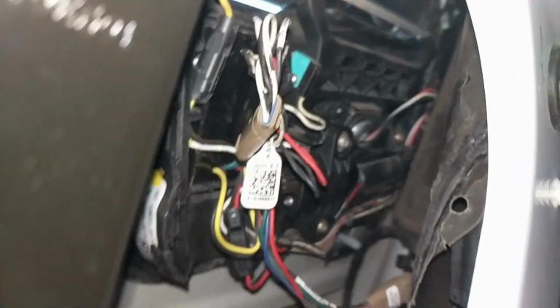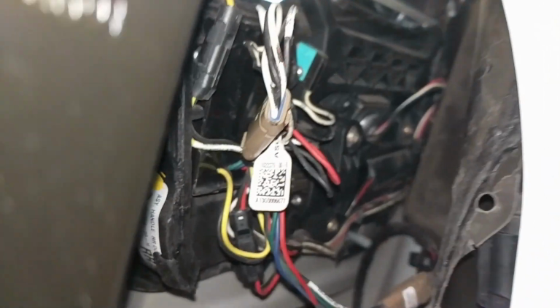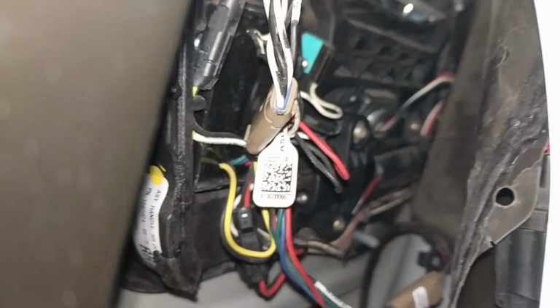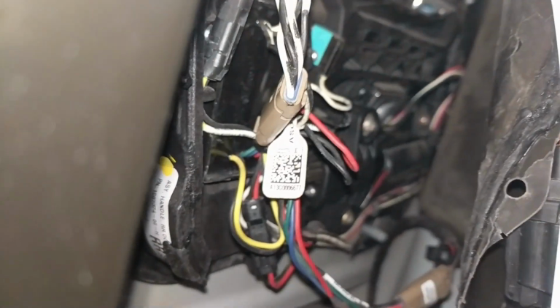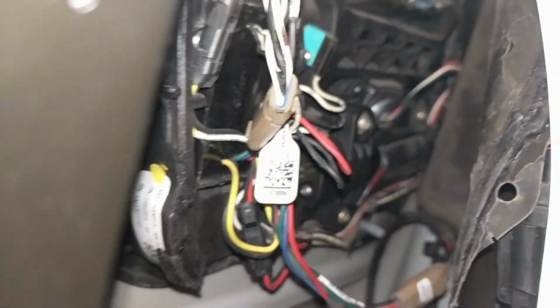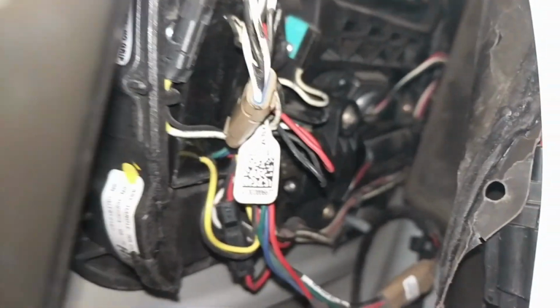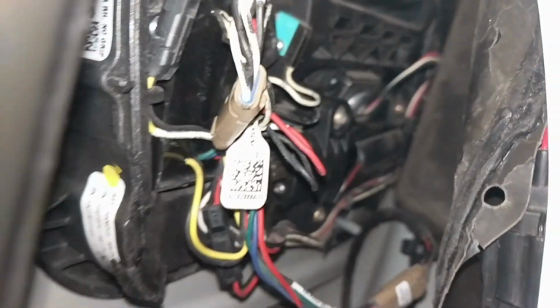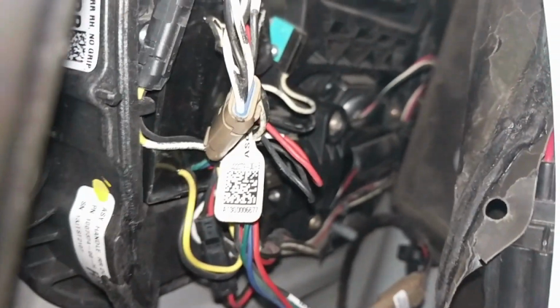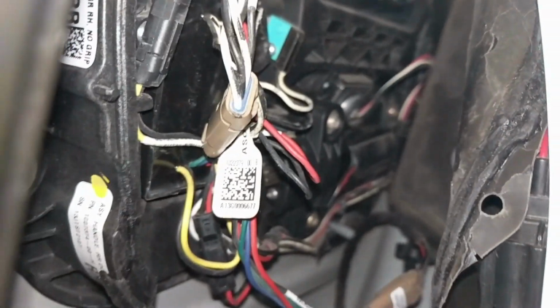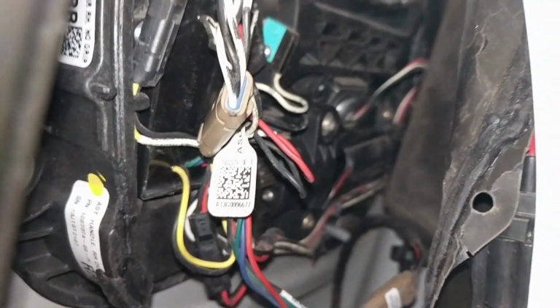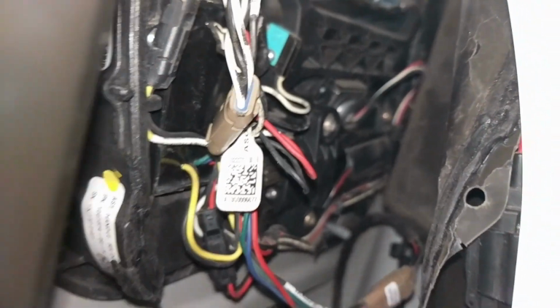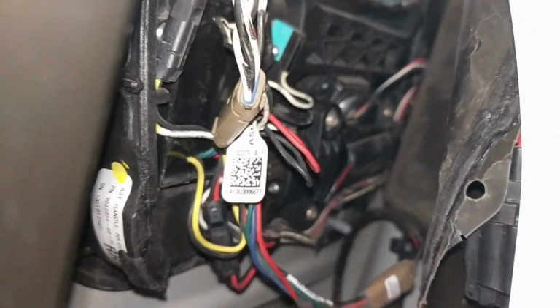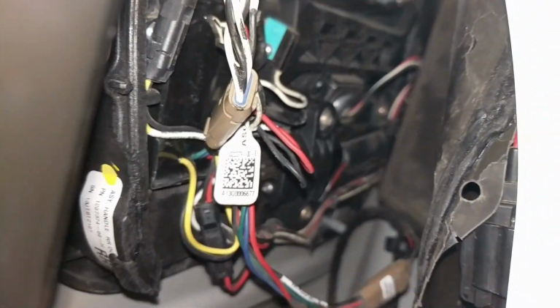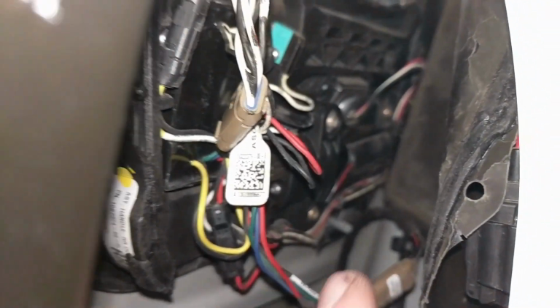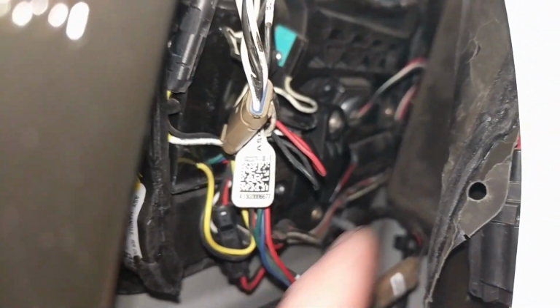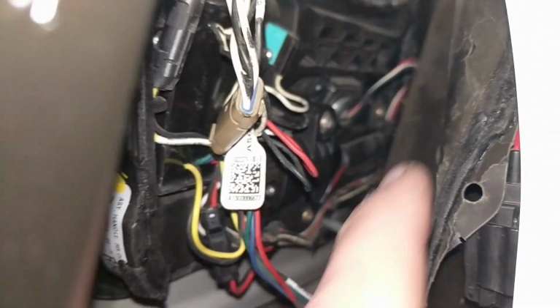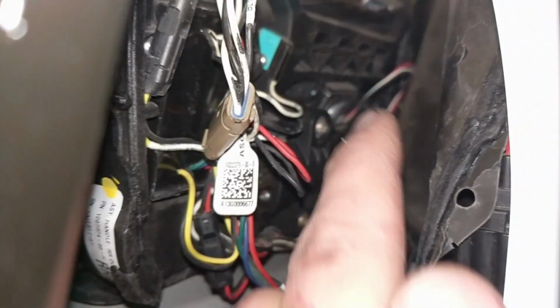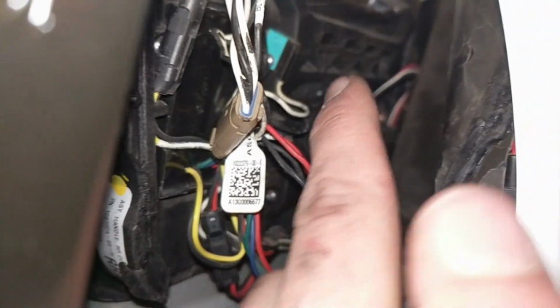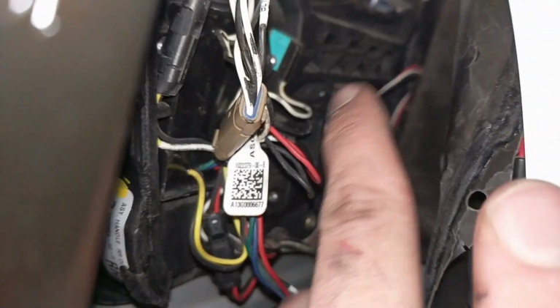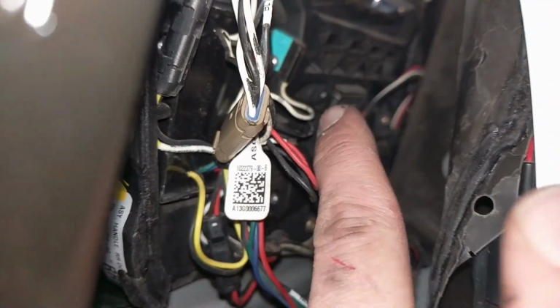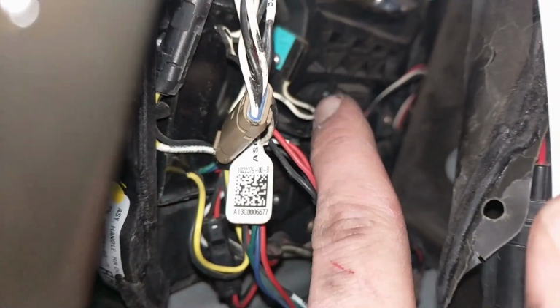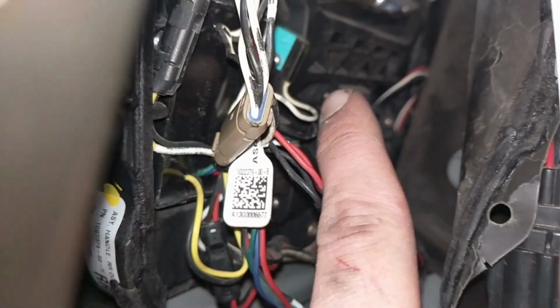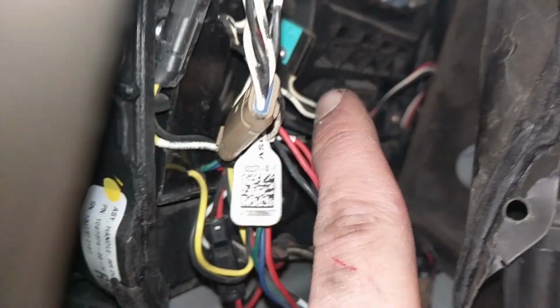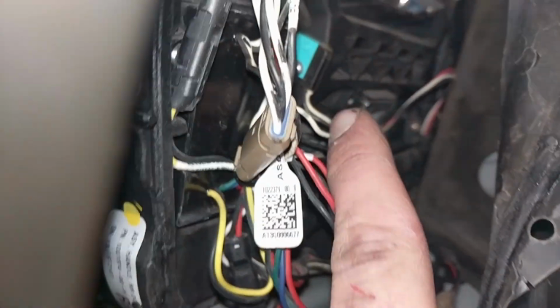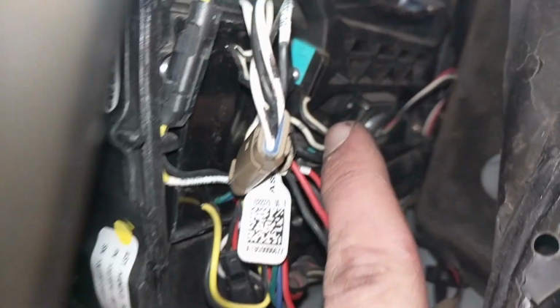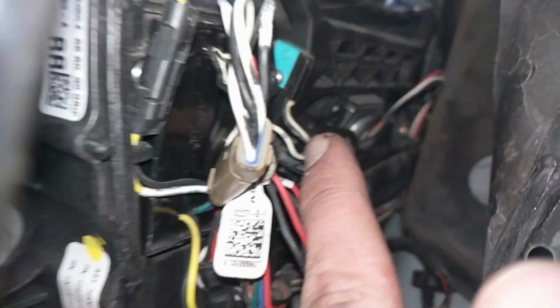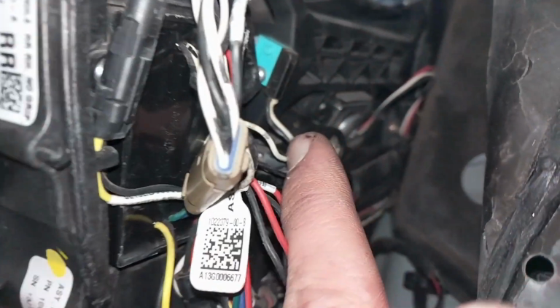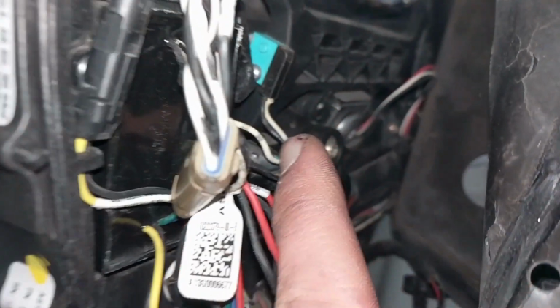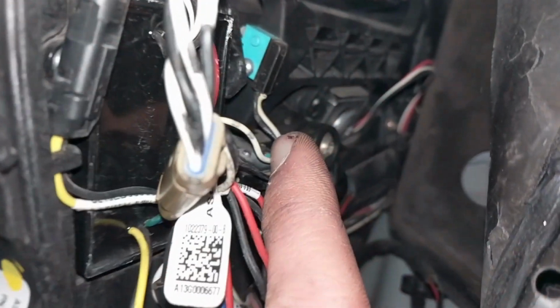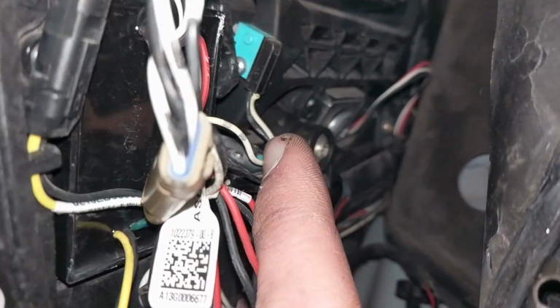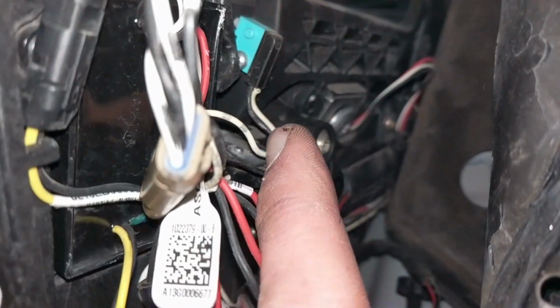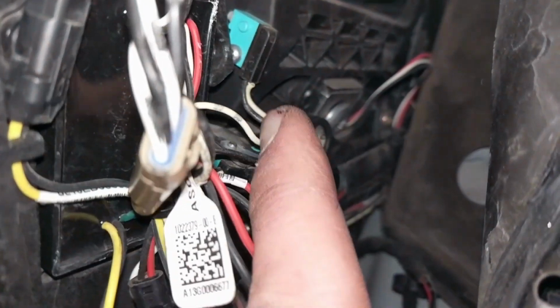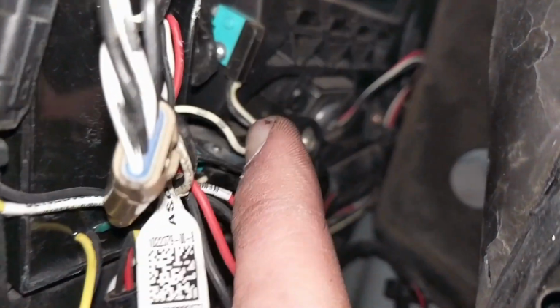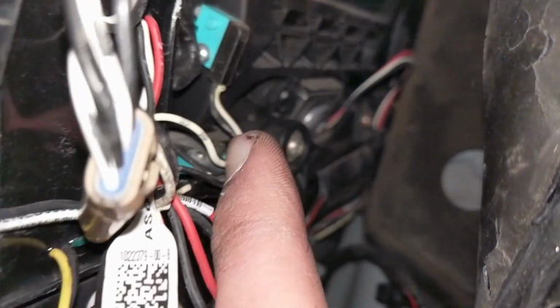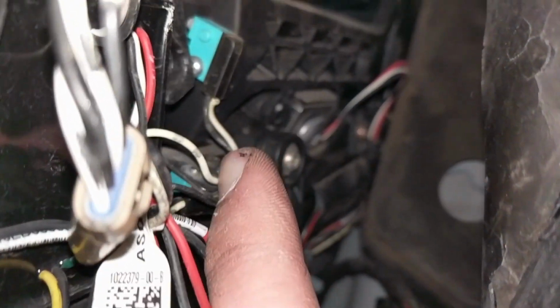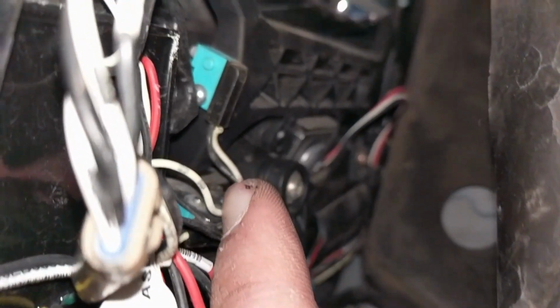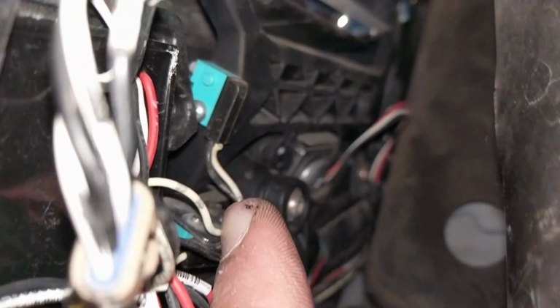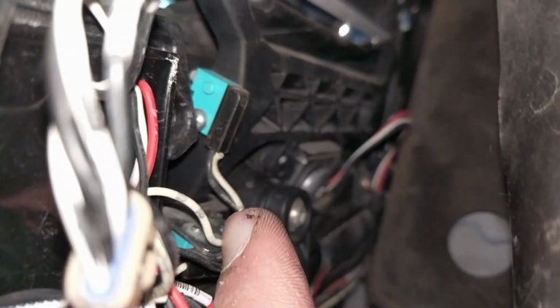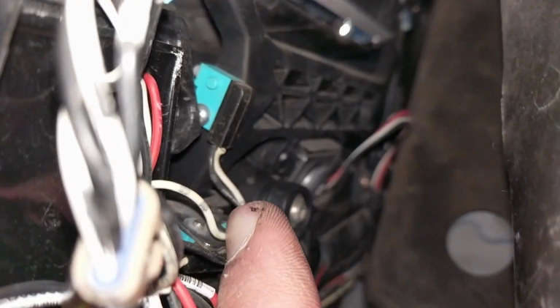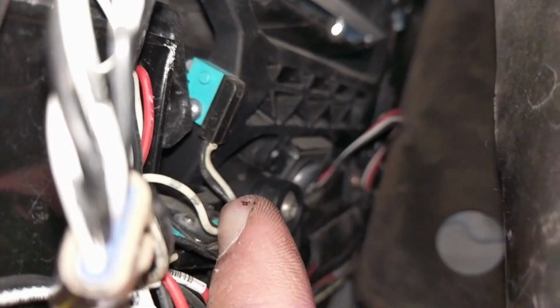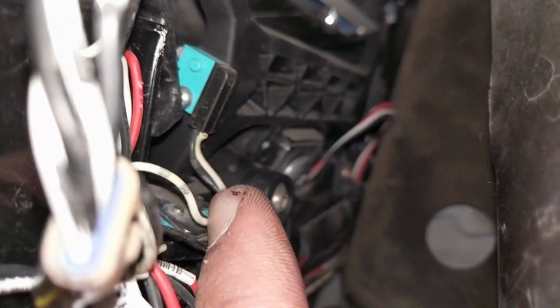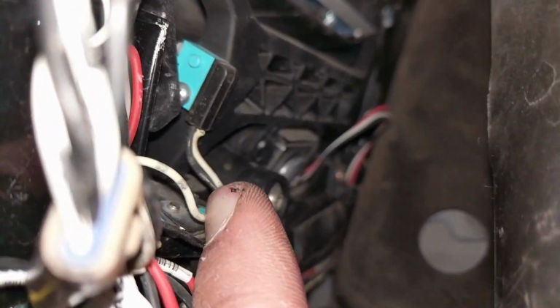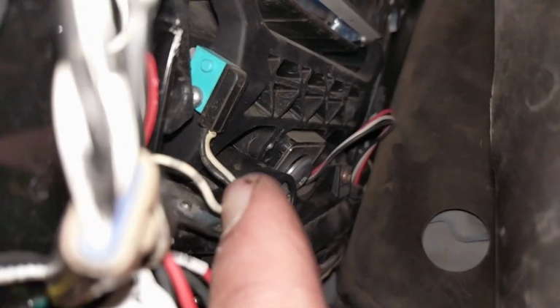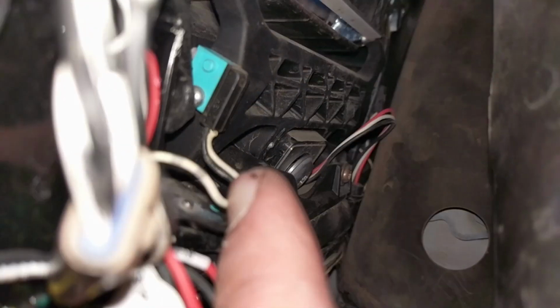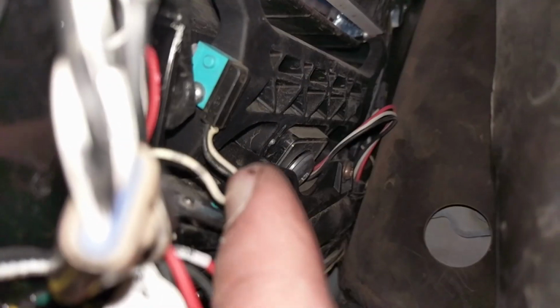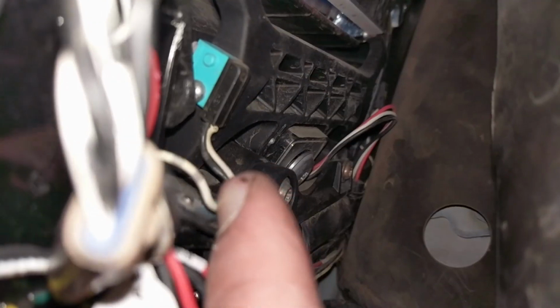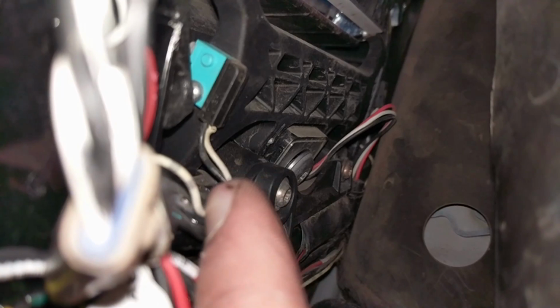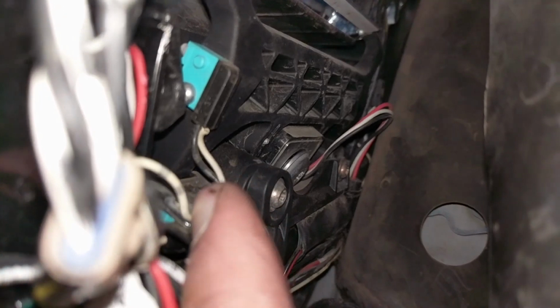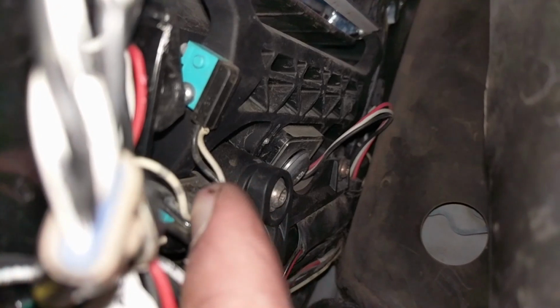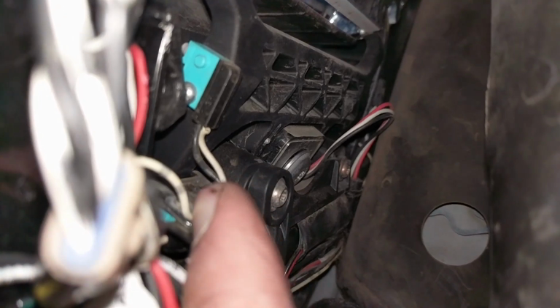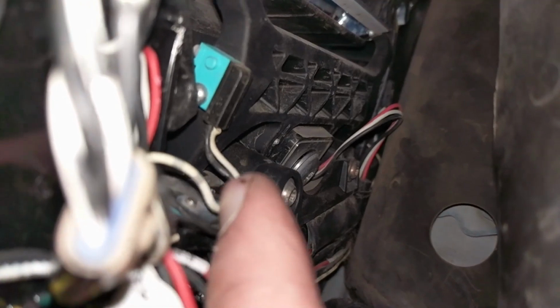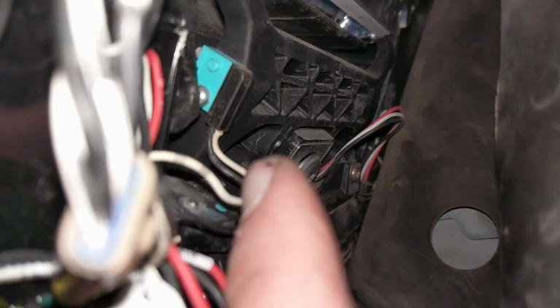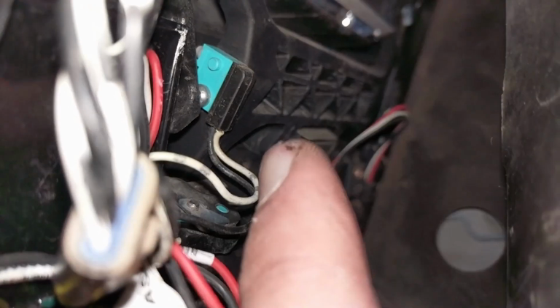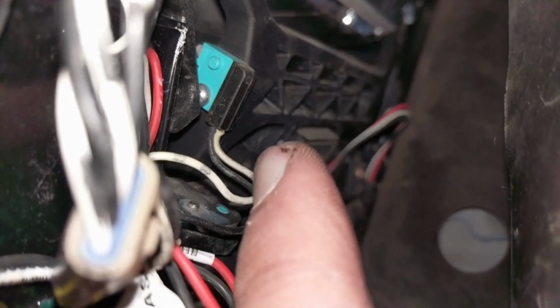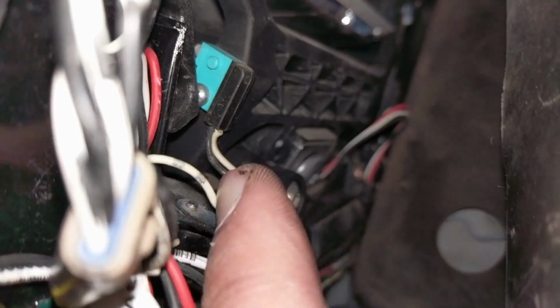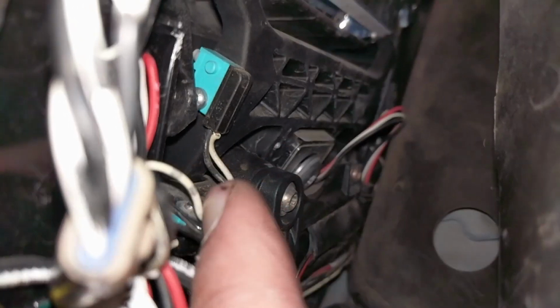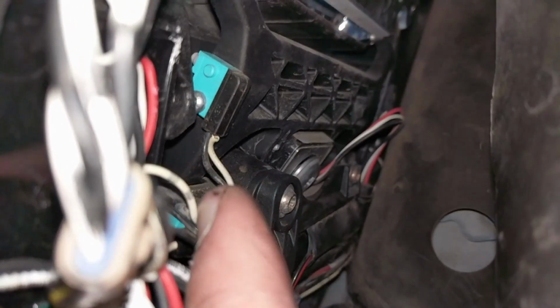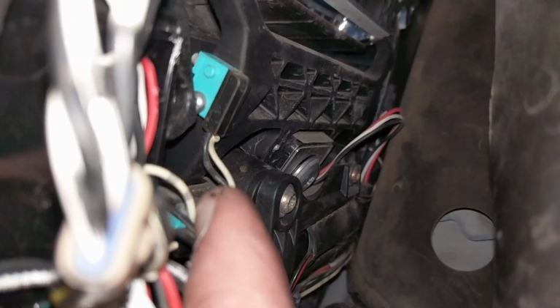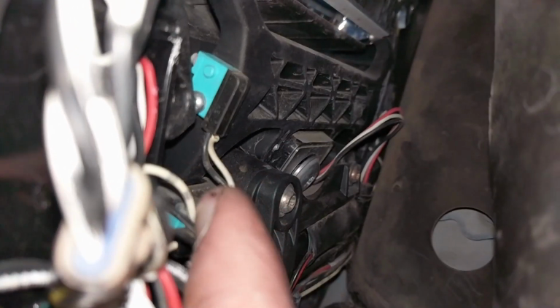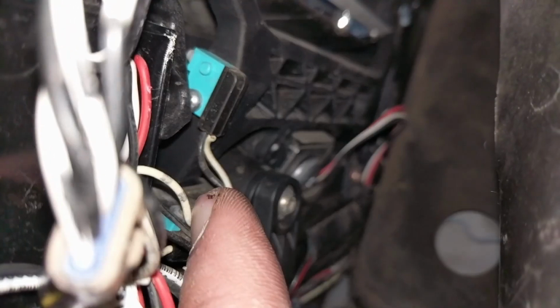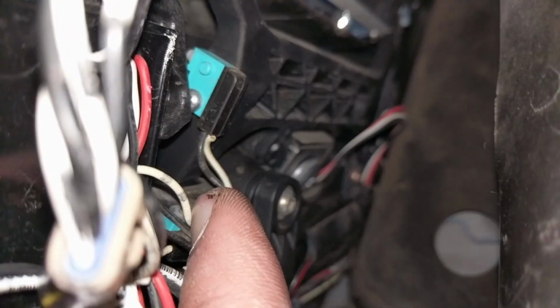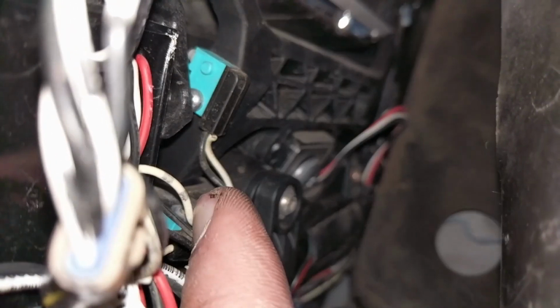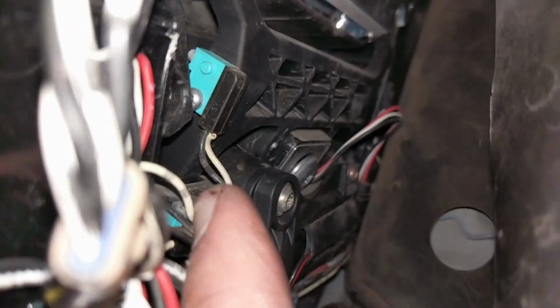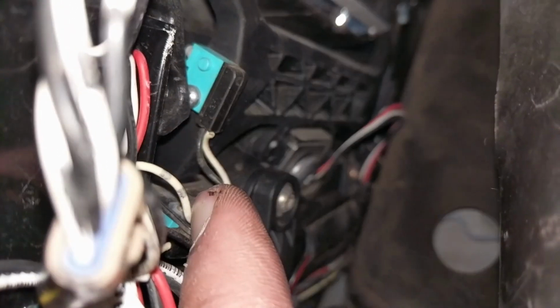We found the culprit without taking the handle out. There's a broken wire on the micro switch right there.